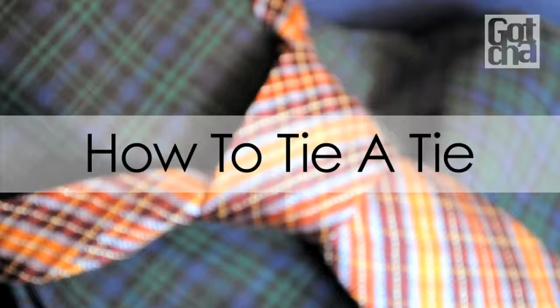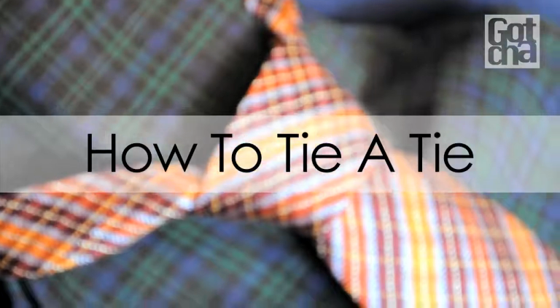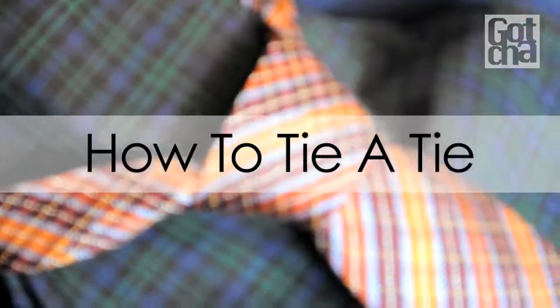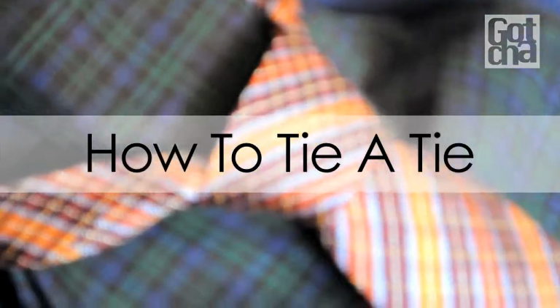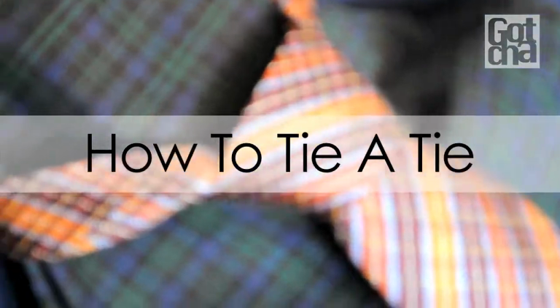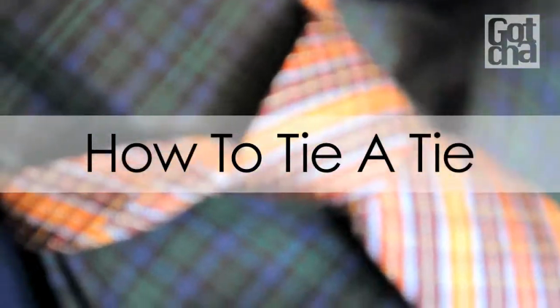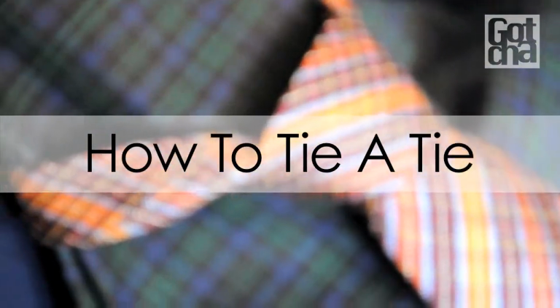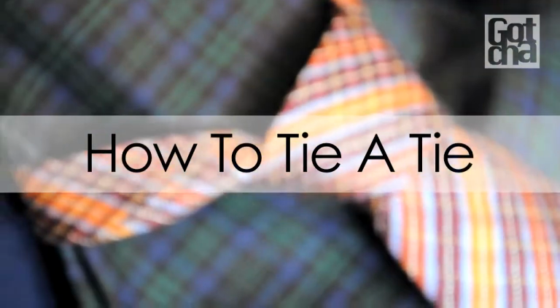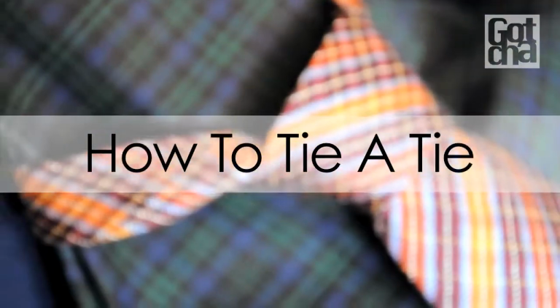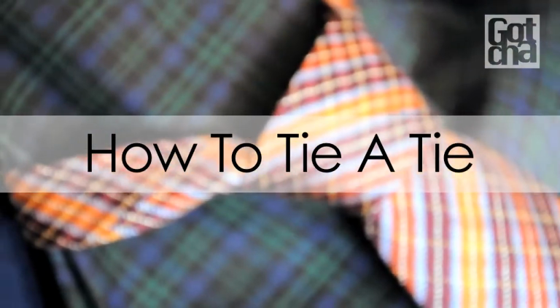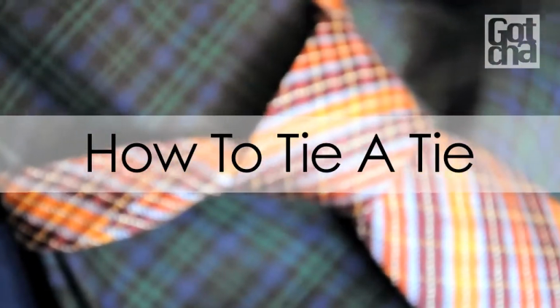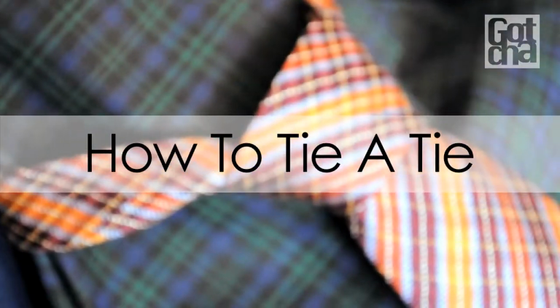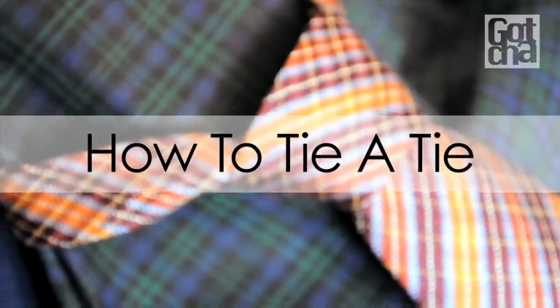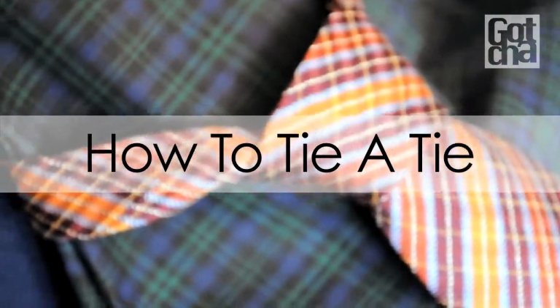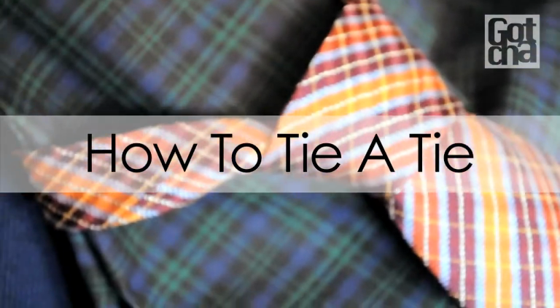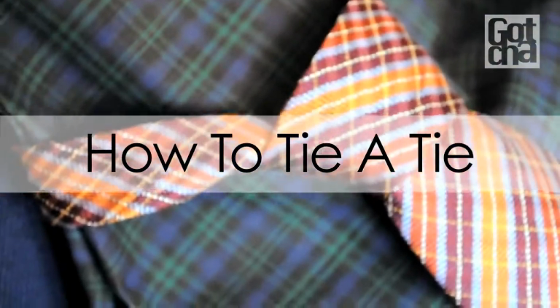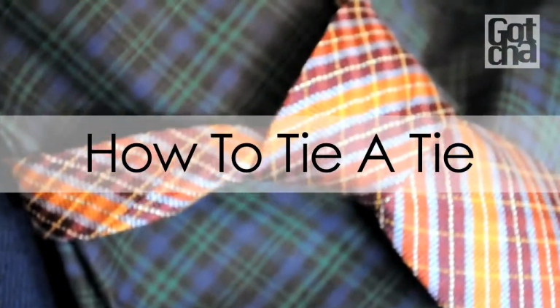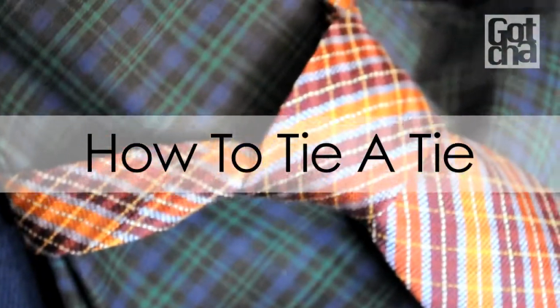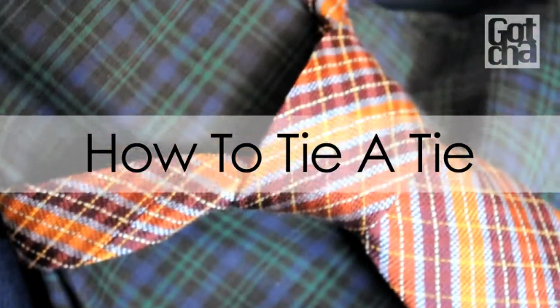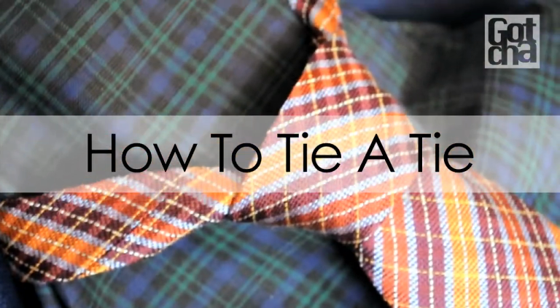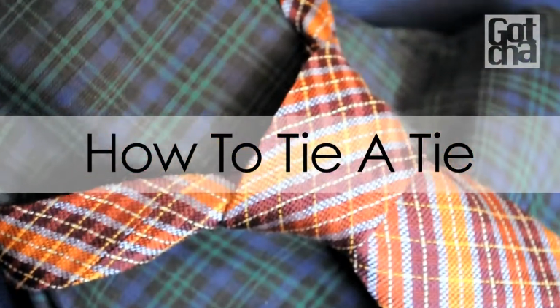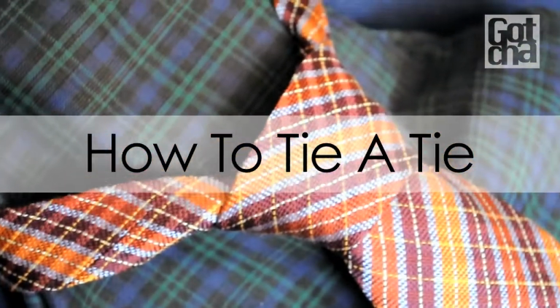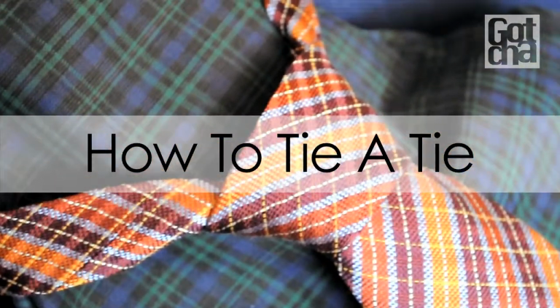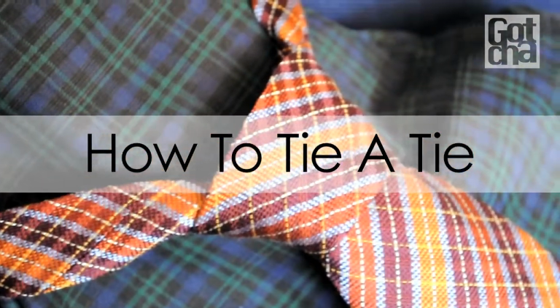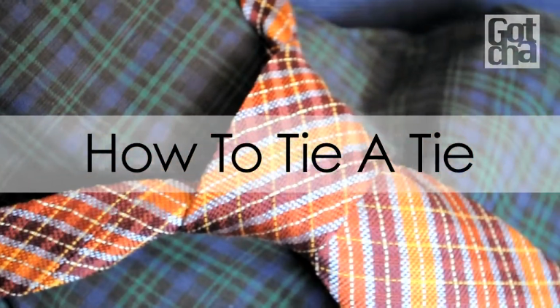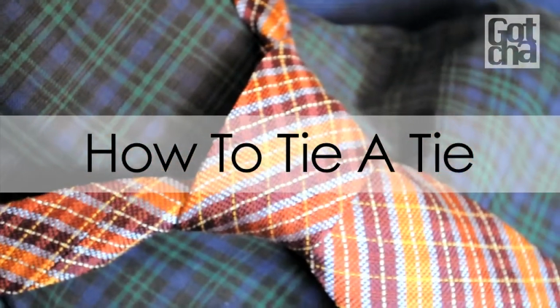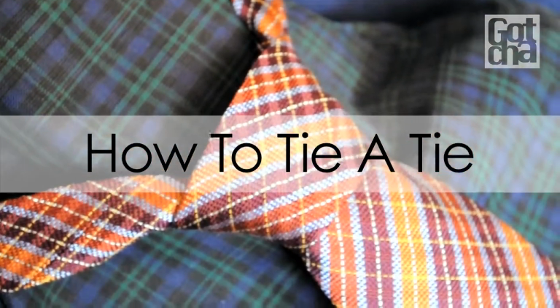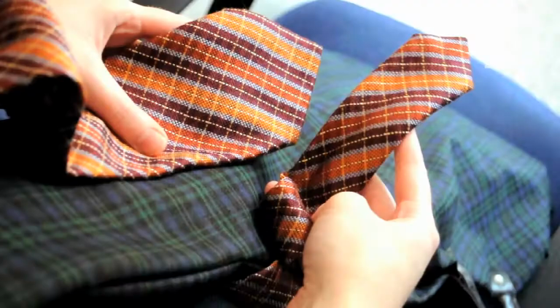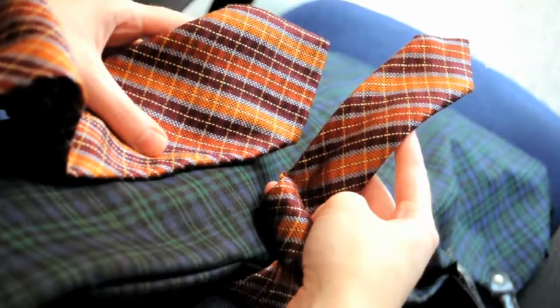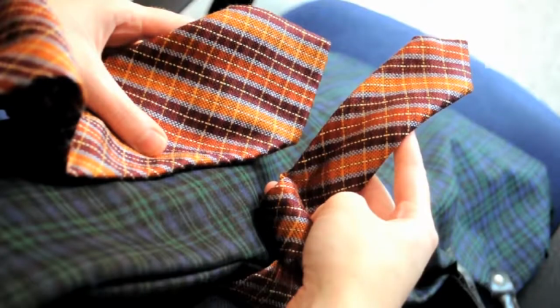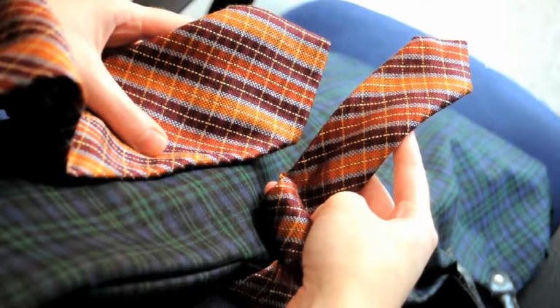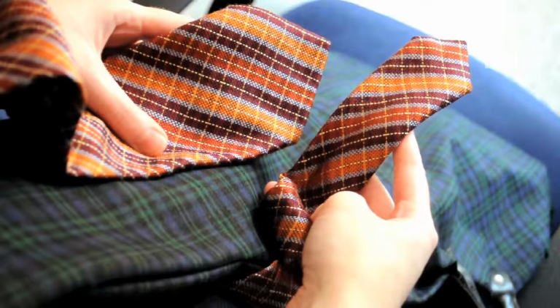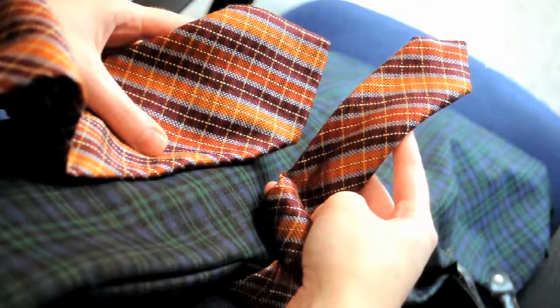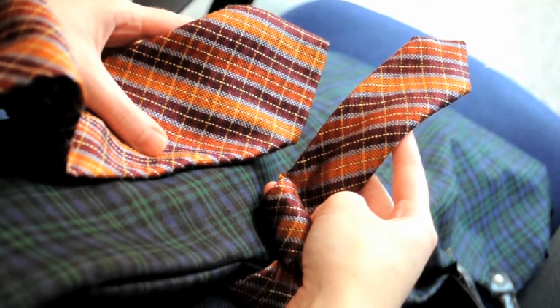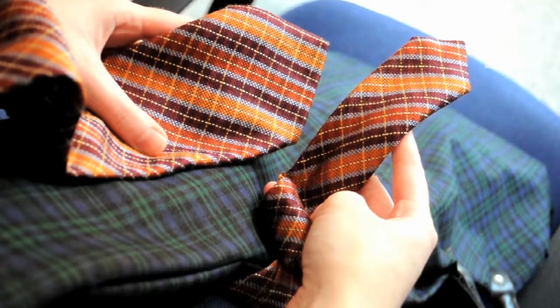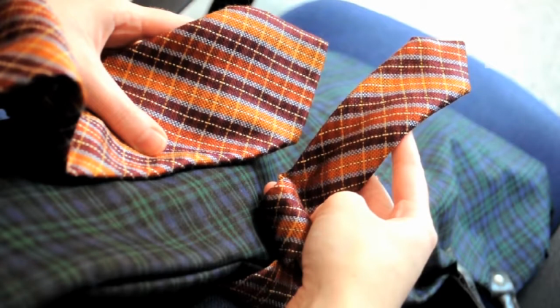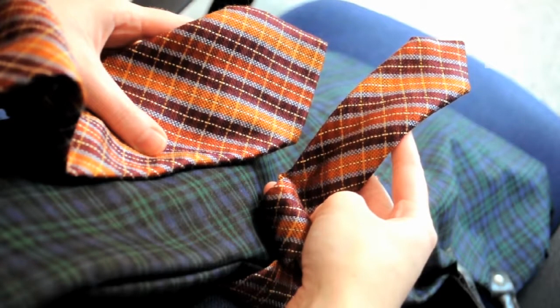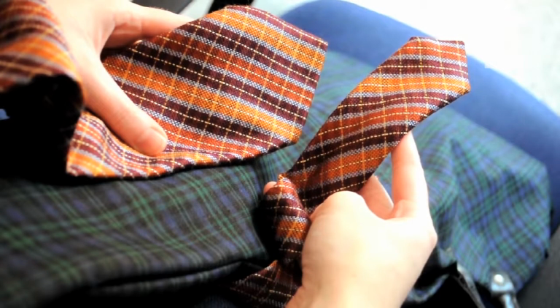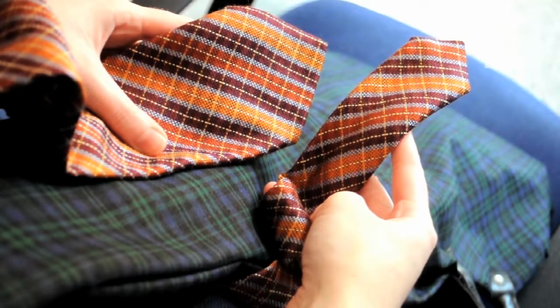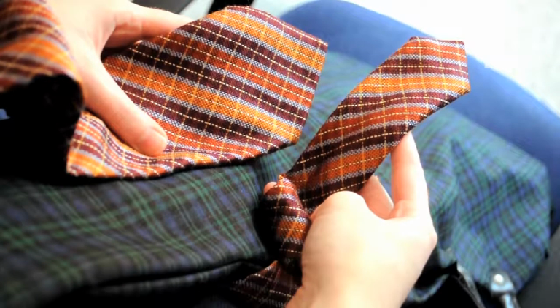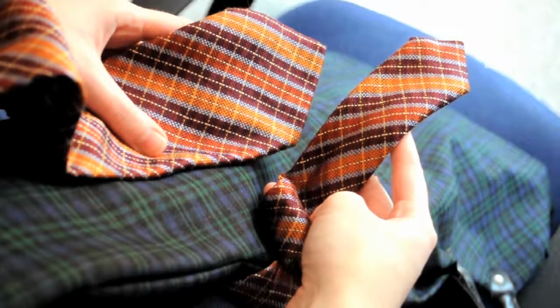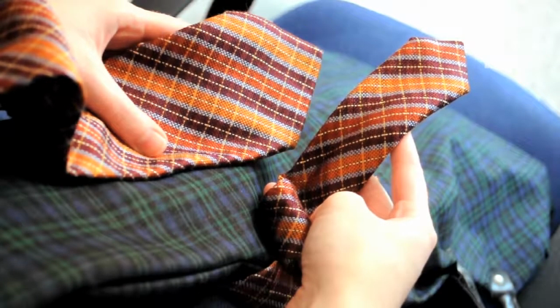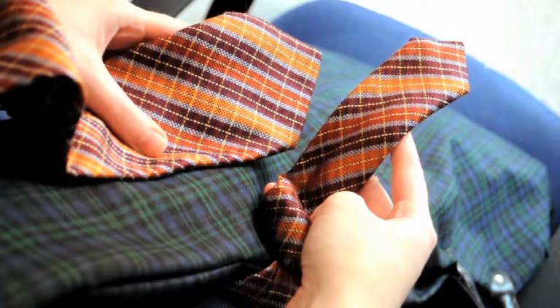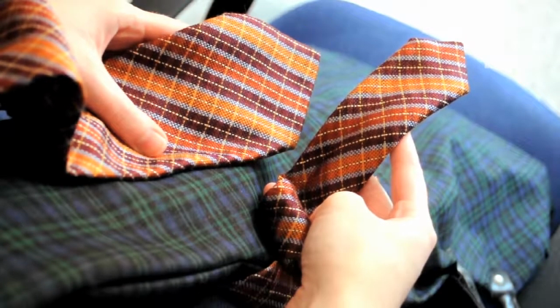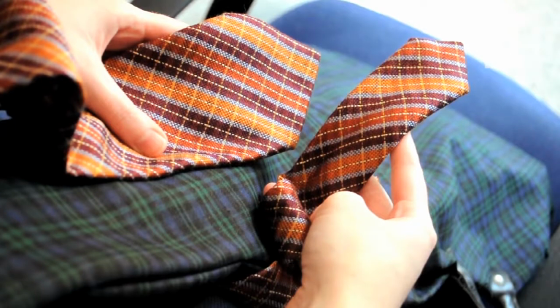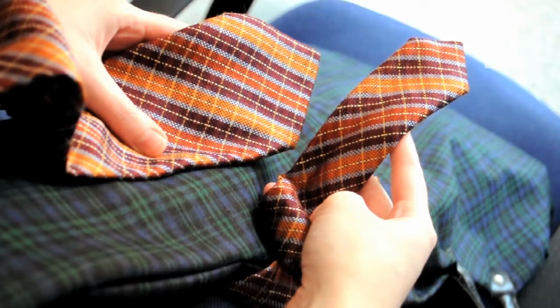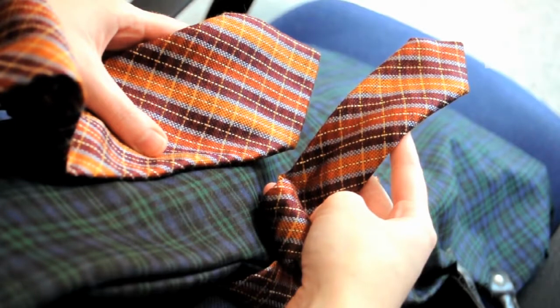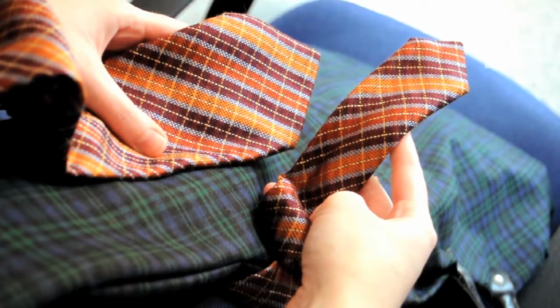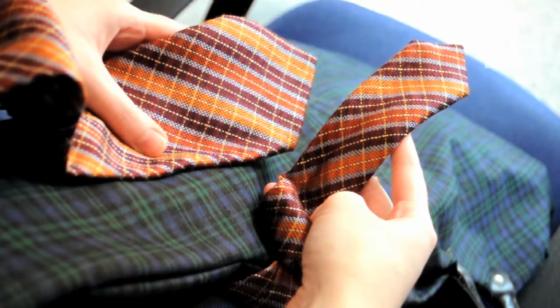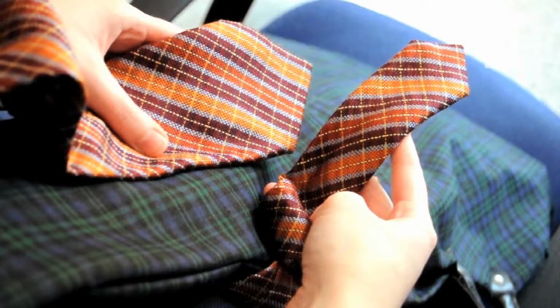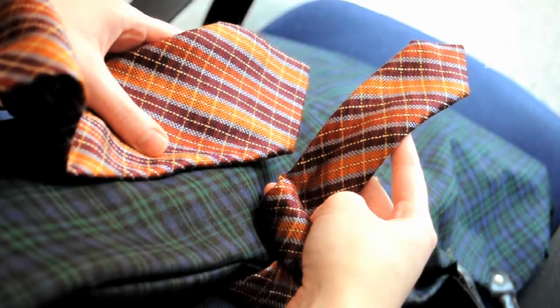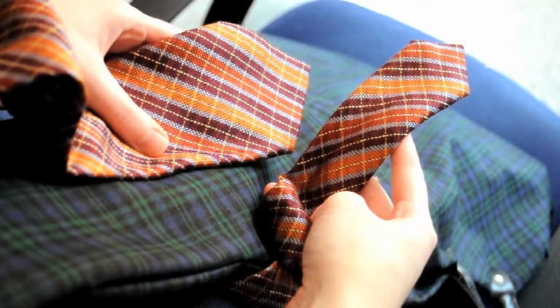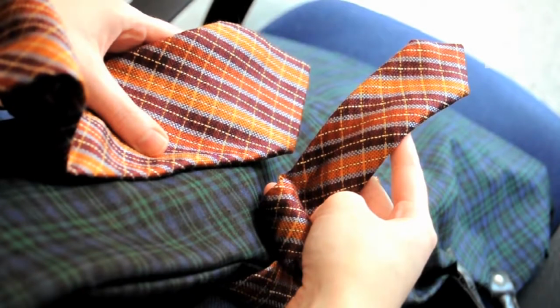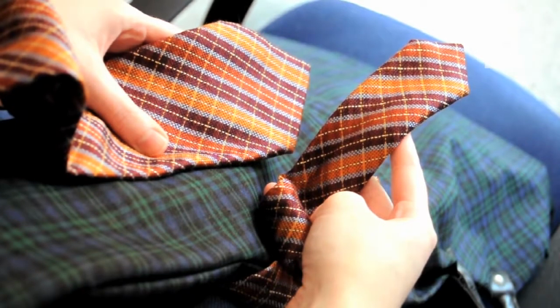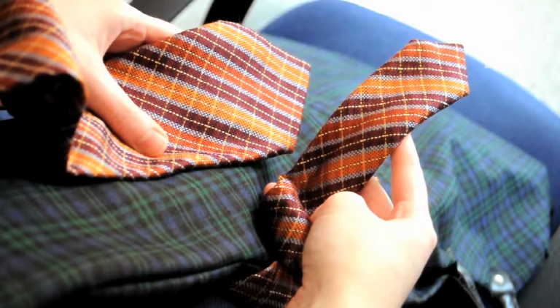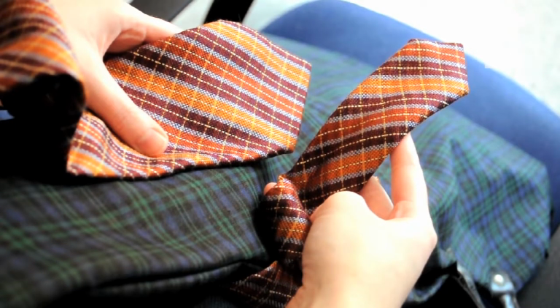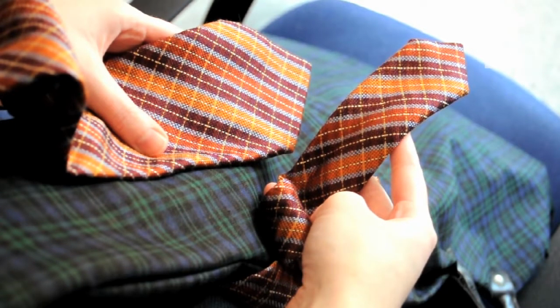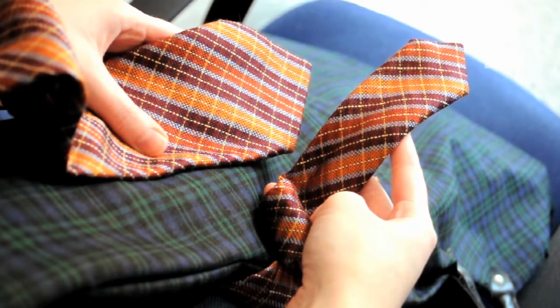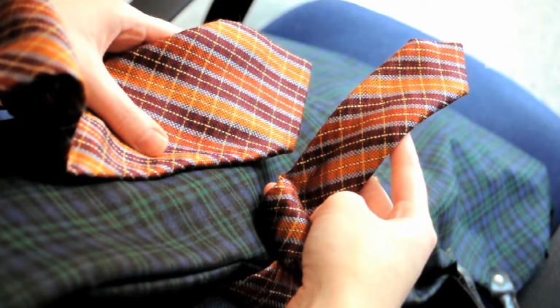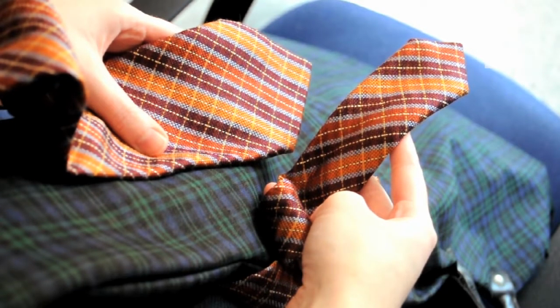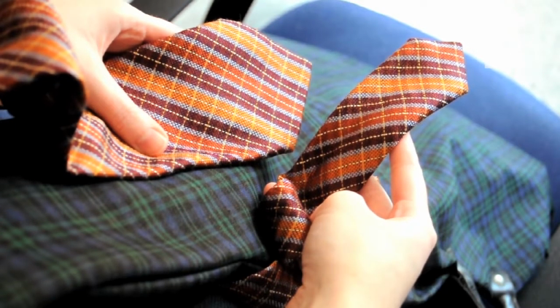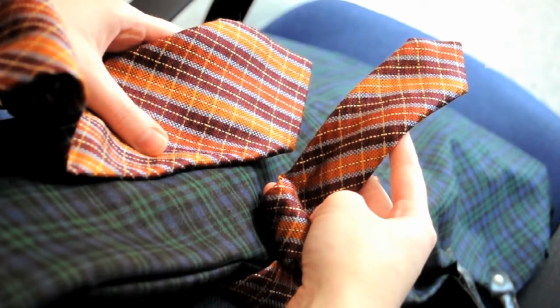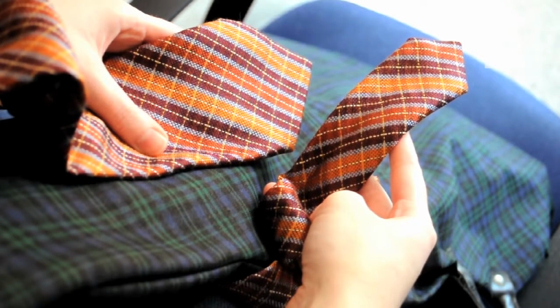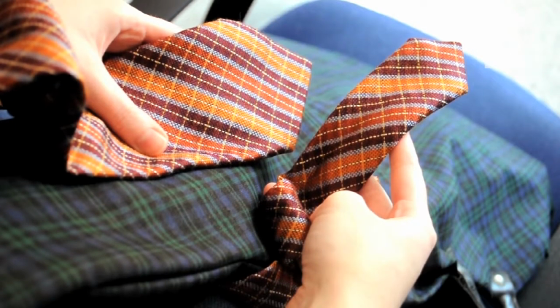In this video you'll learn how to tie a tie. The wide end of the tie is always the longer part, but you can experiment with the length.